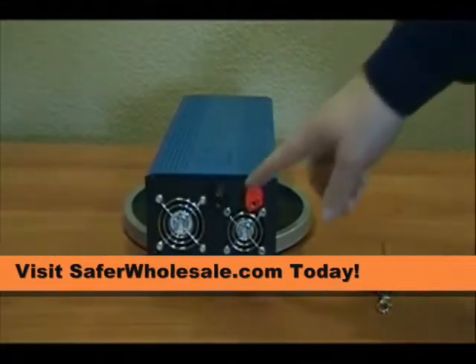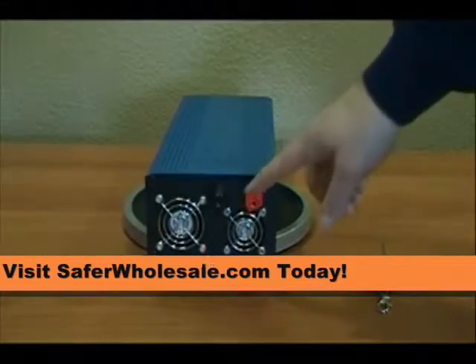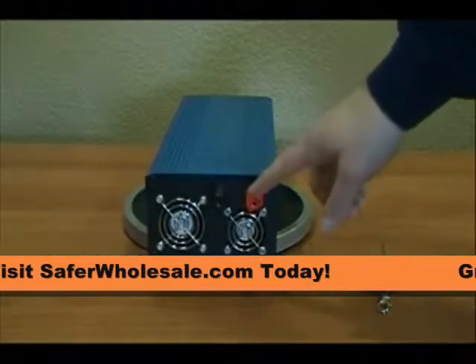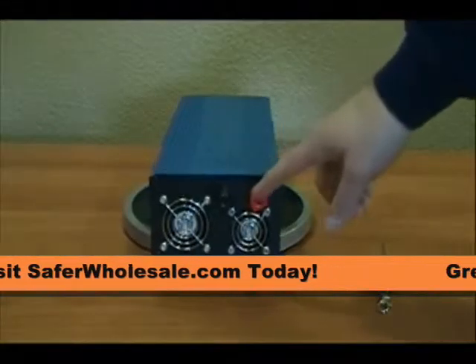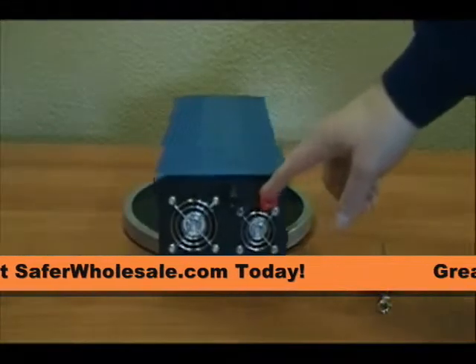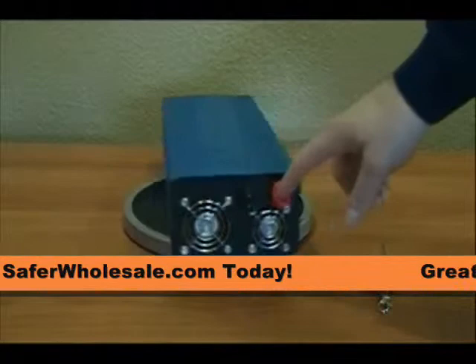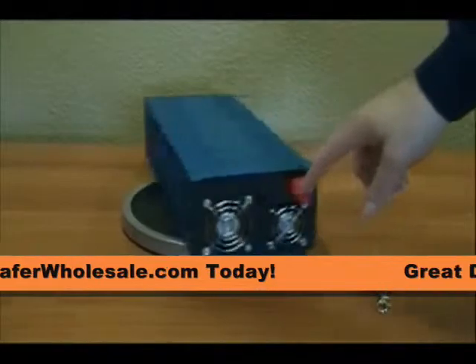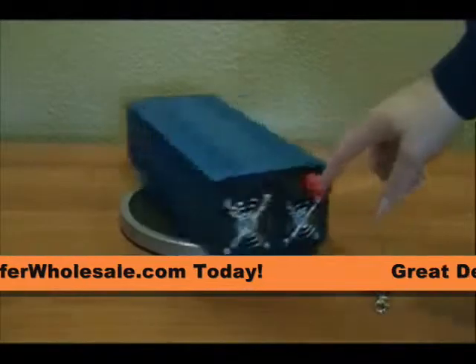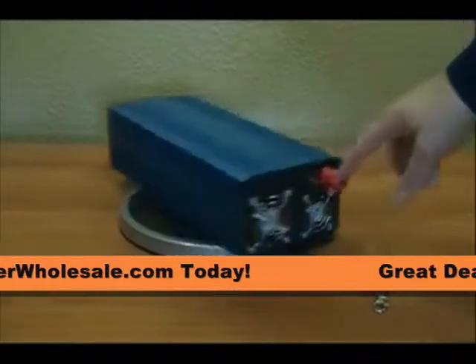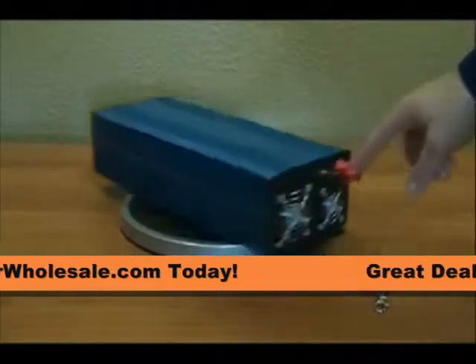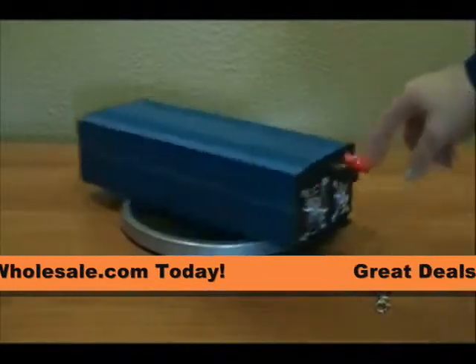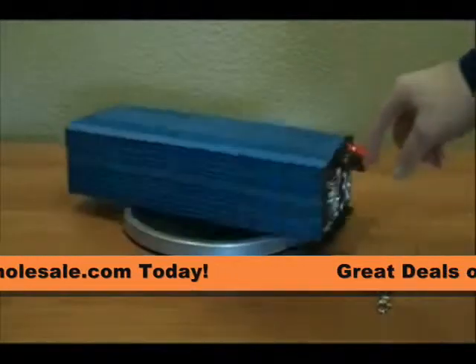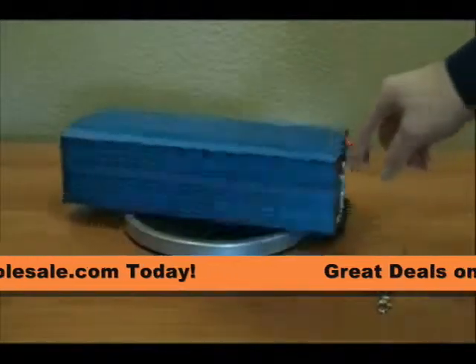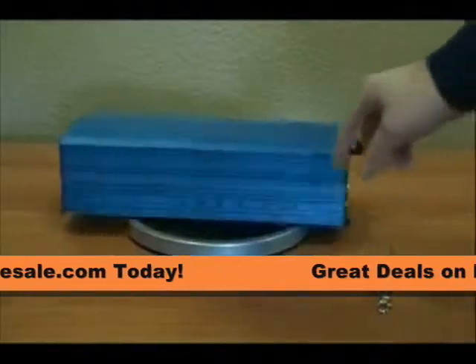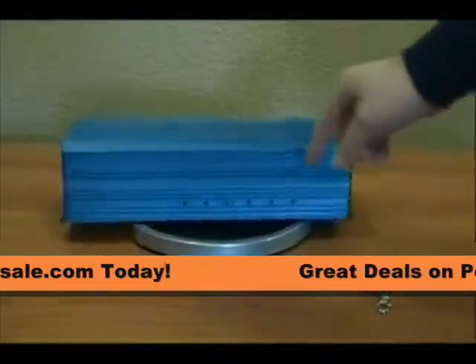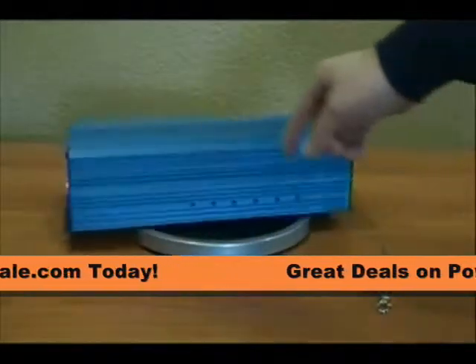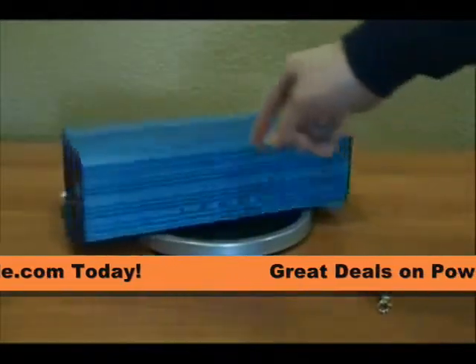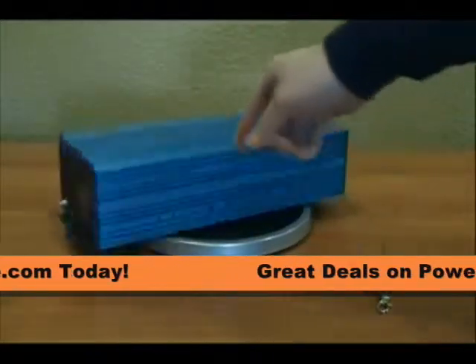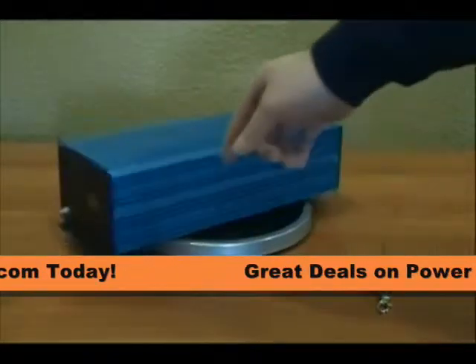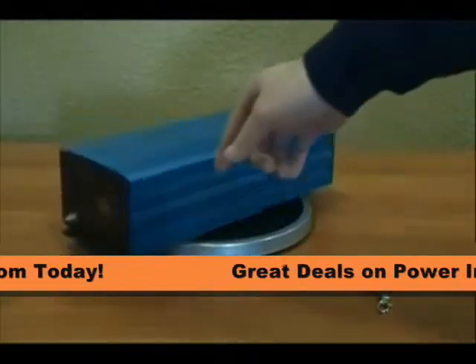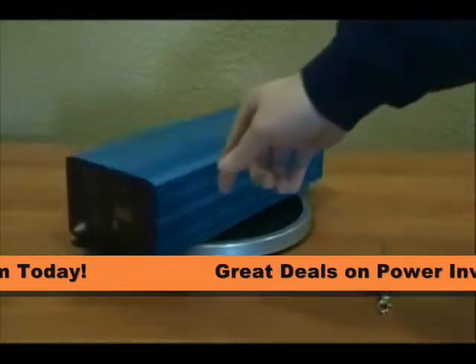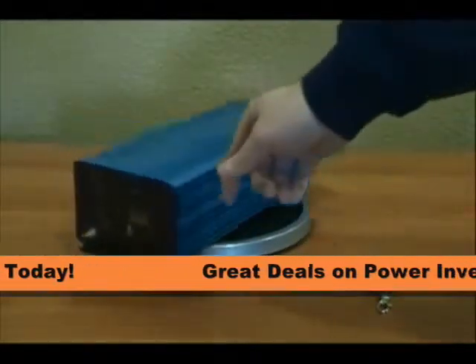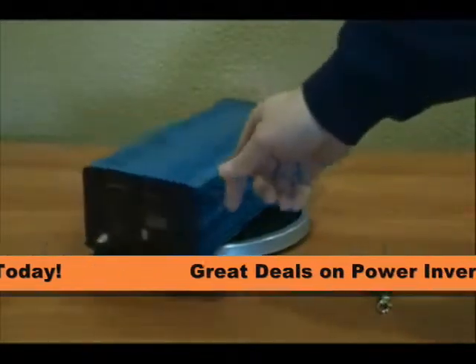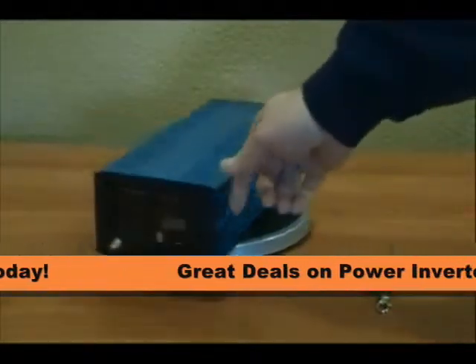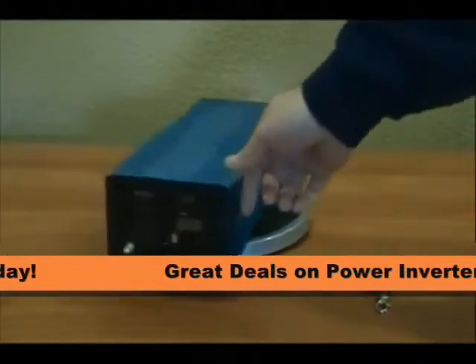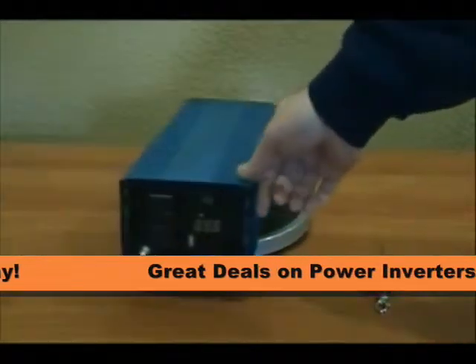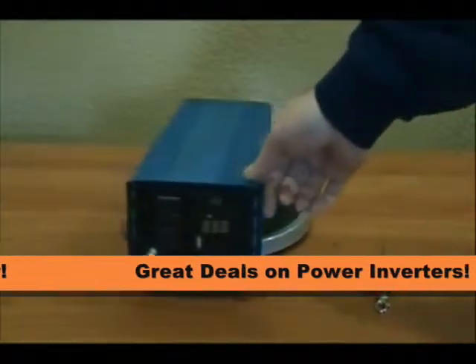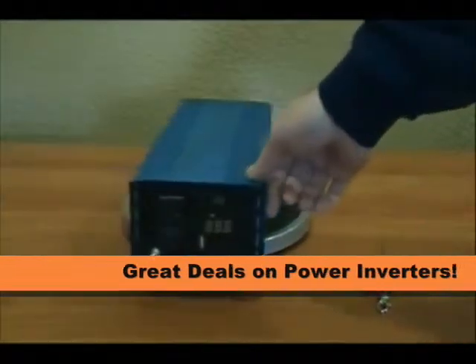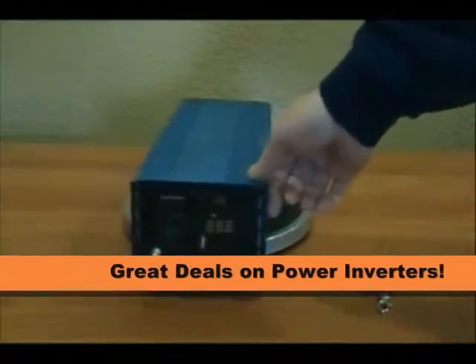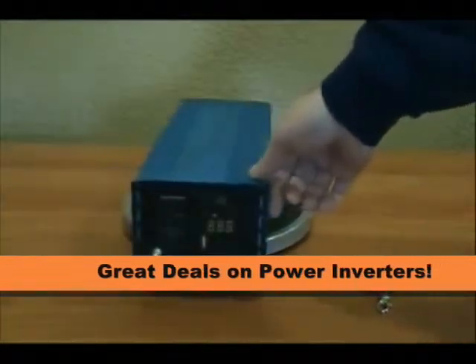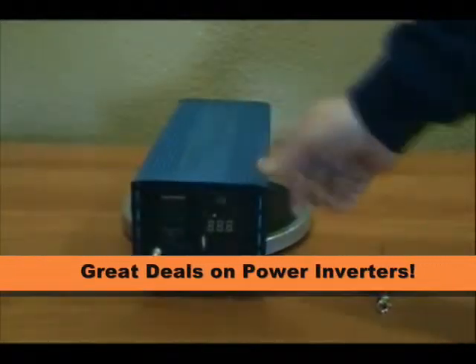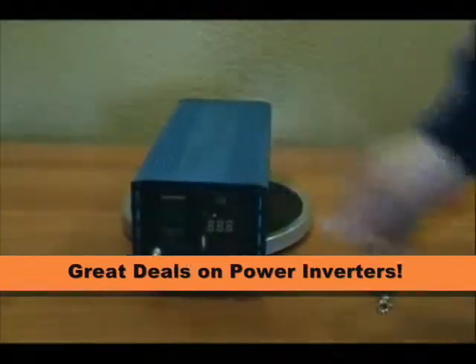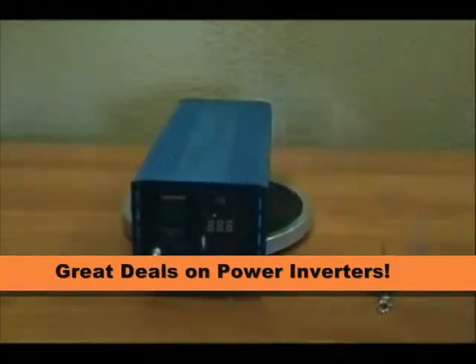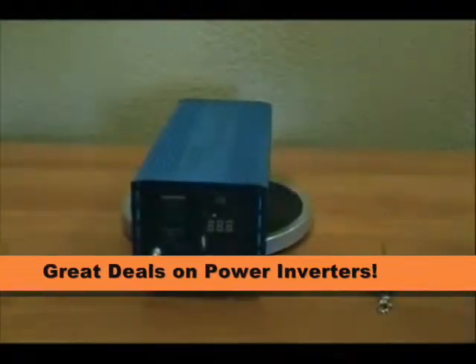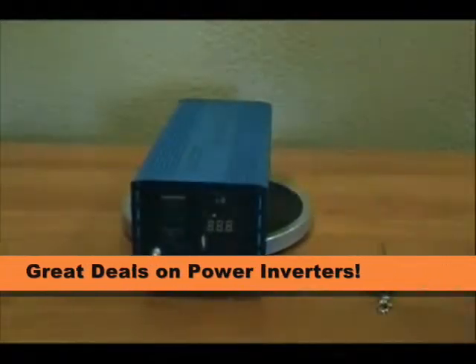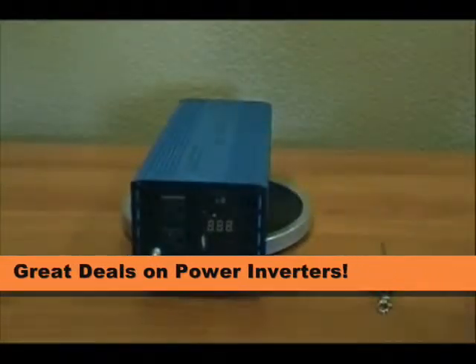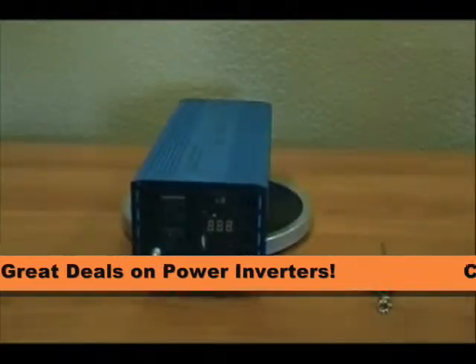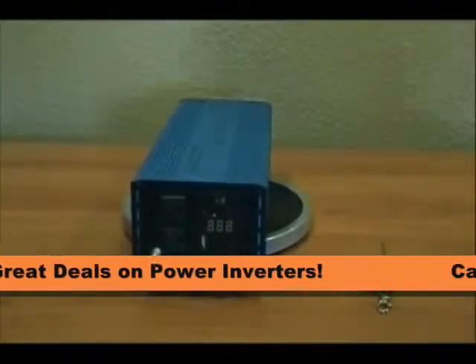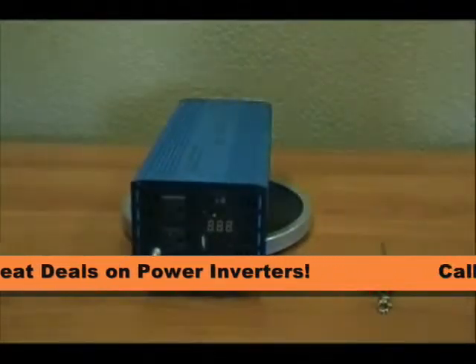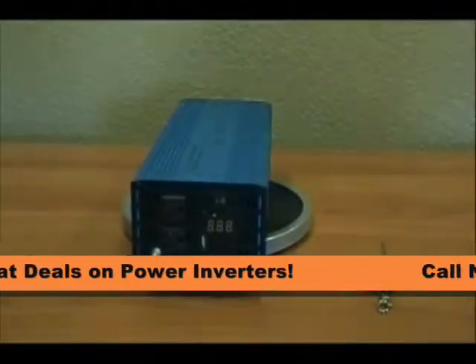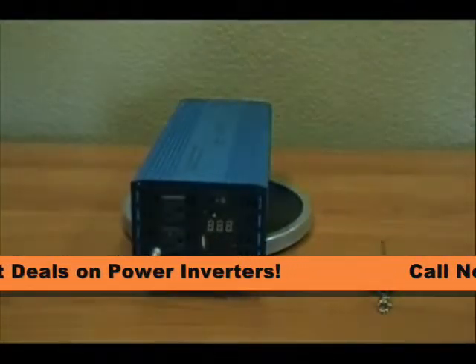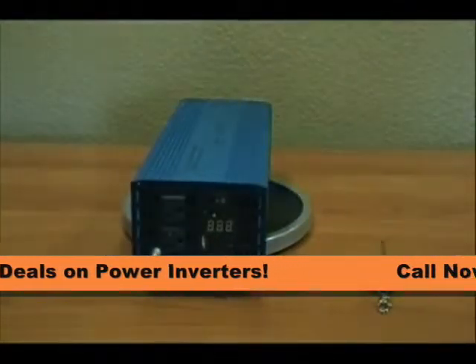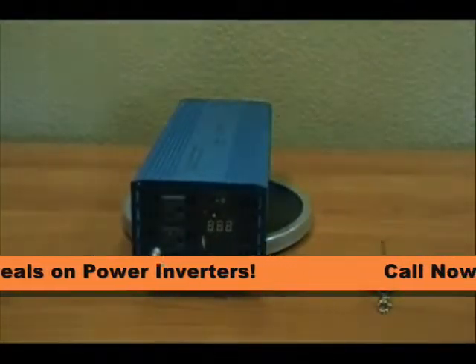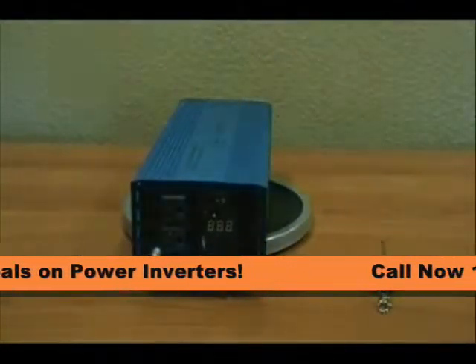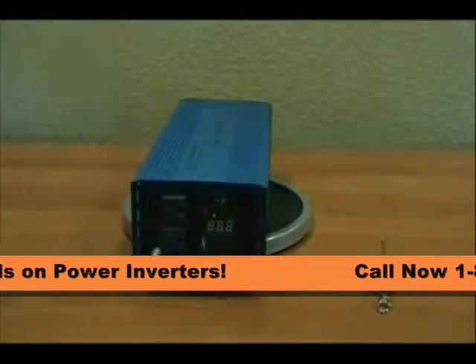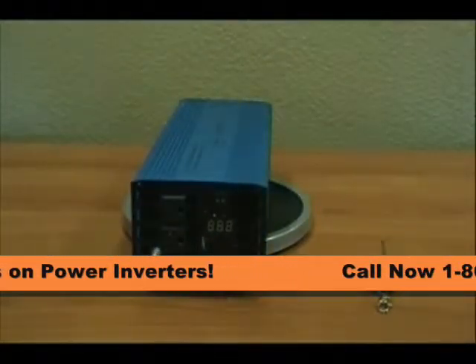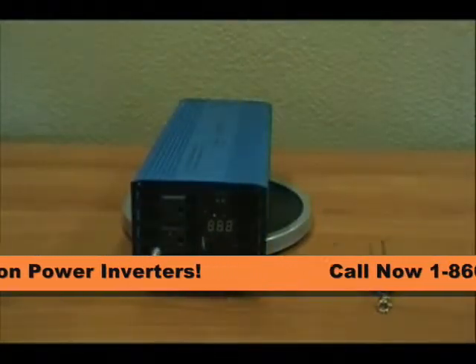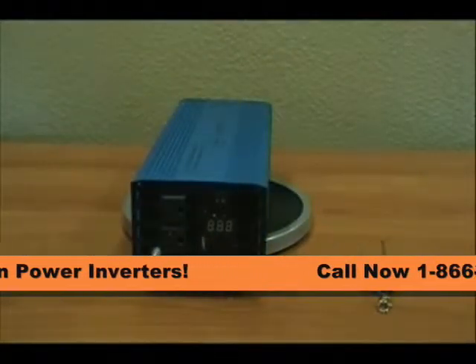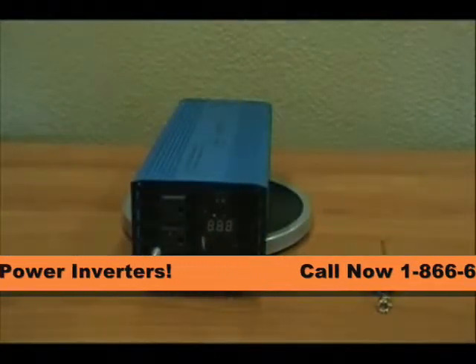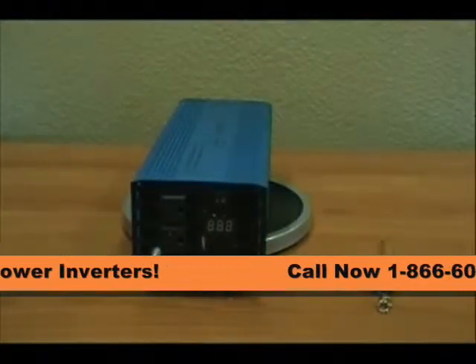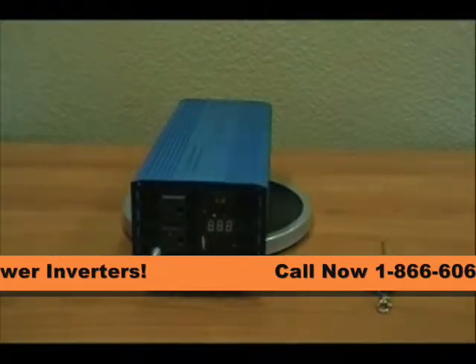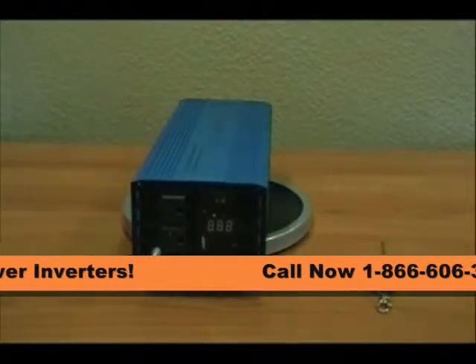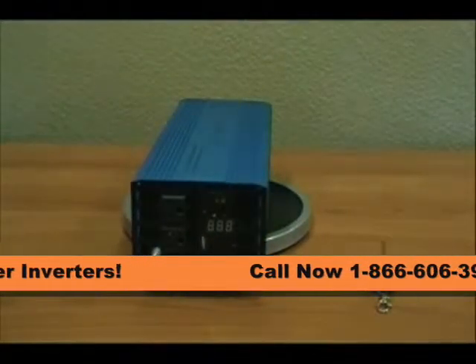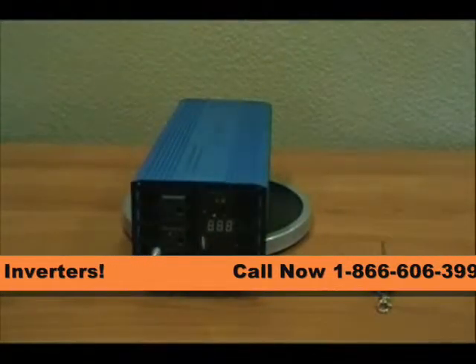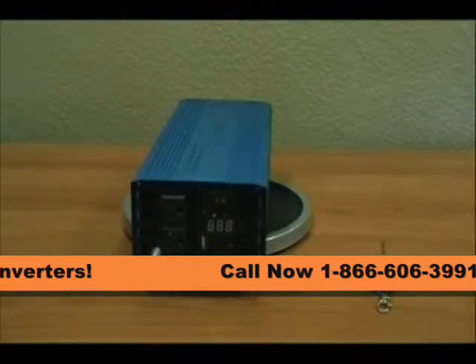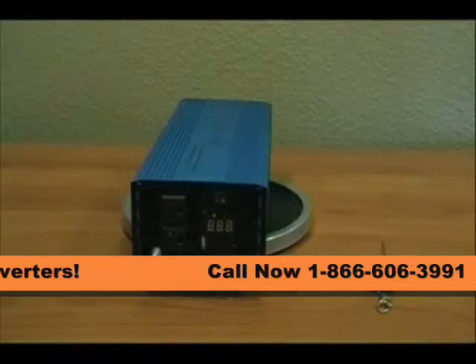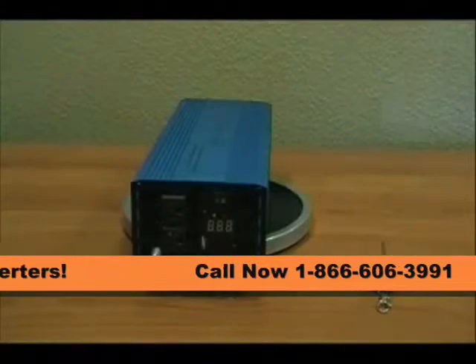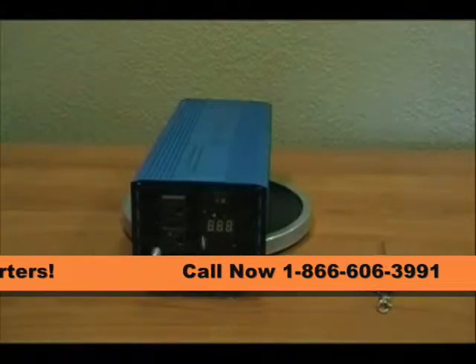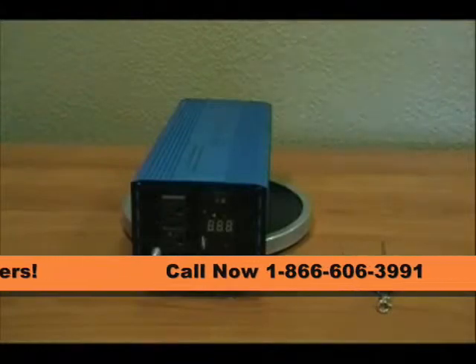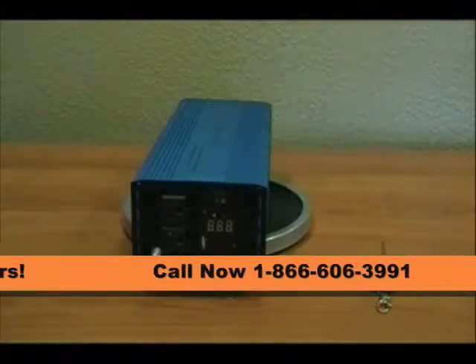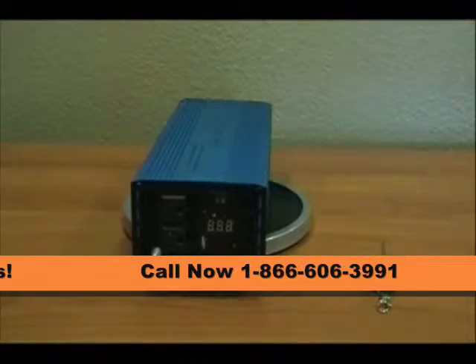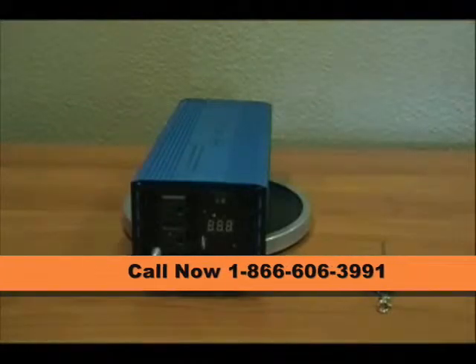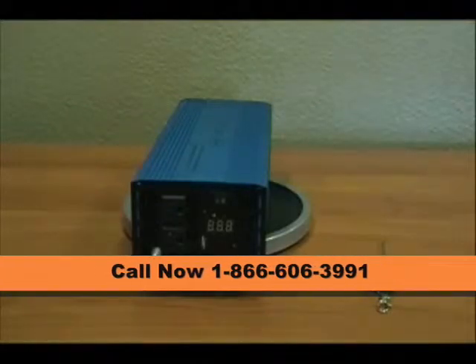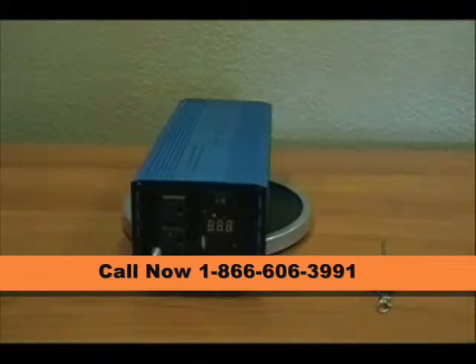This particular unit is a 12 volt input. It's also available in 24 and 48 volts.